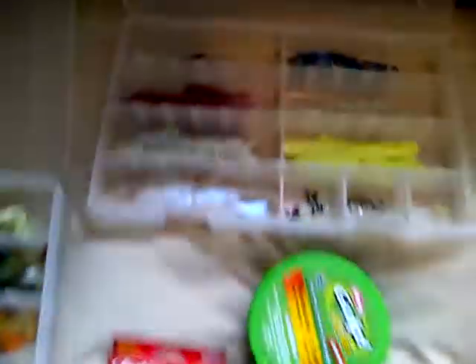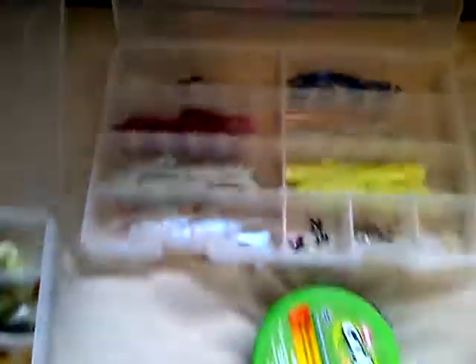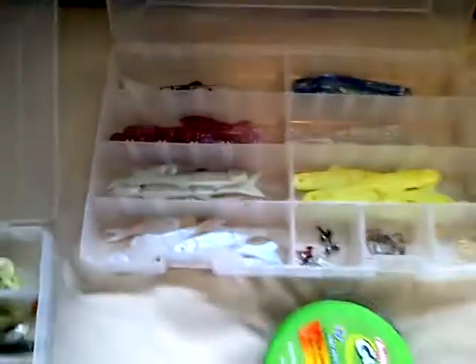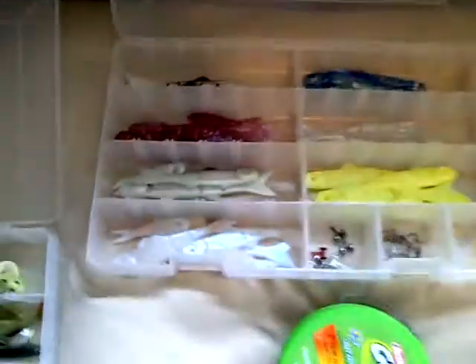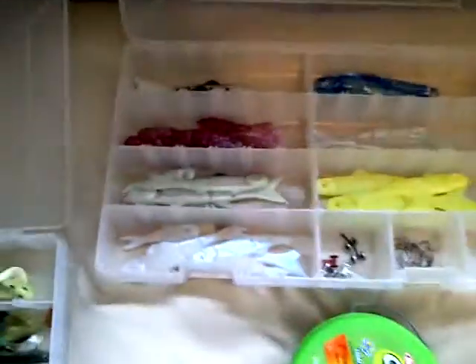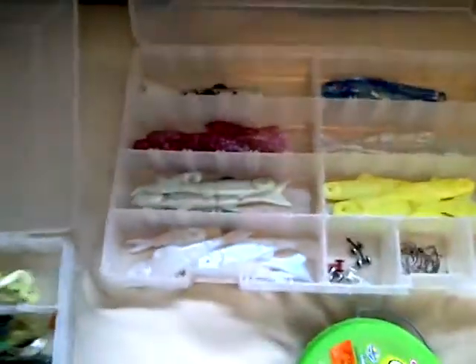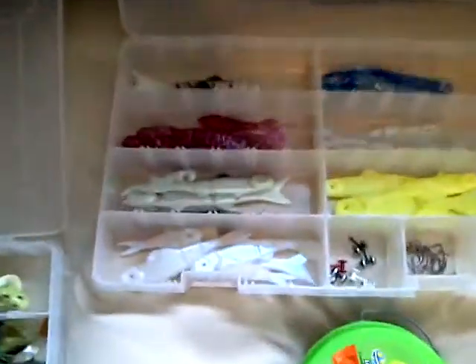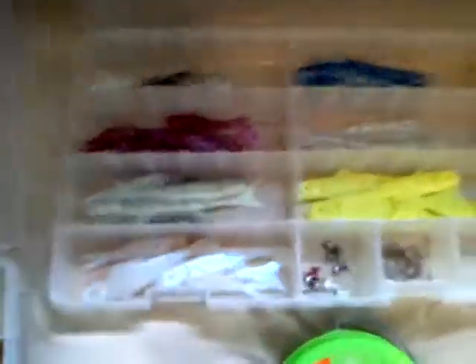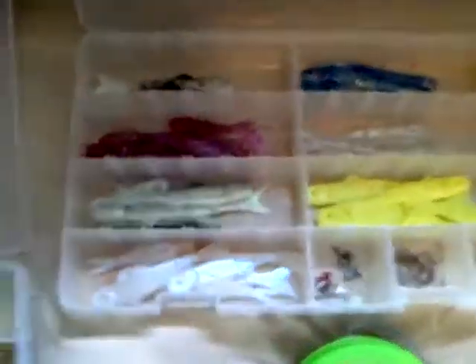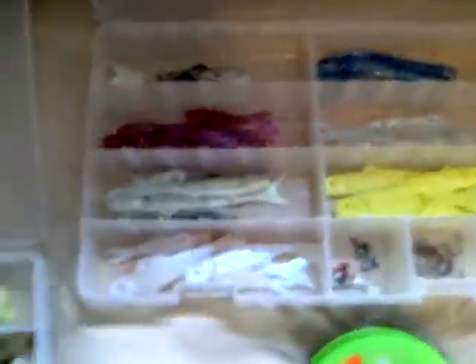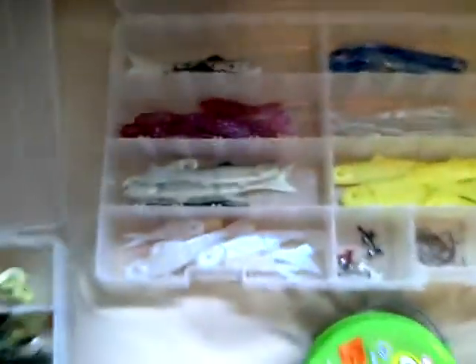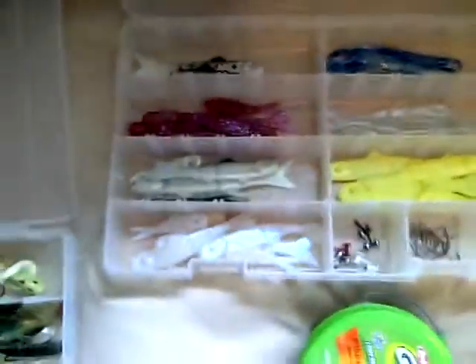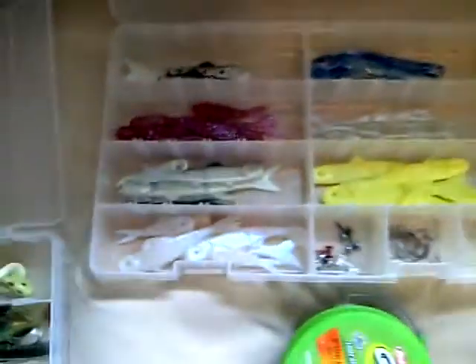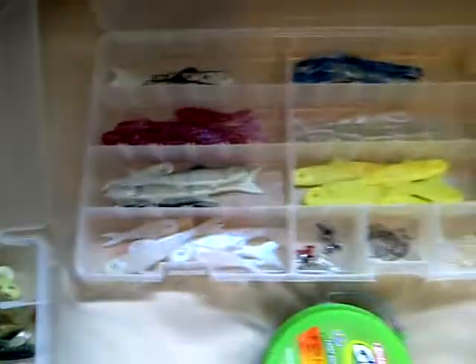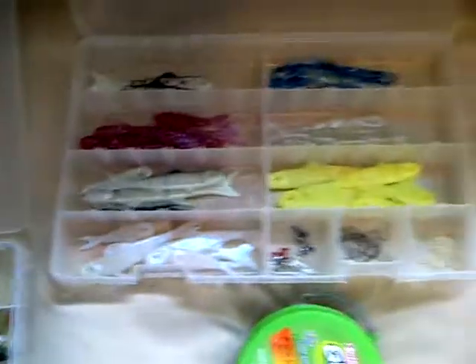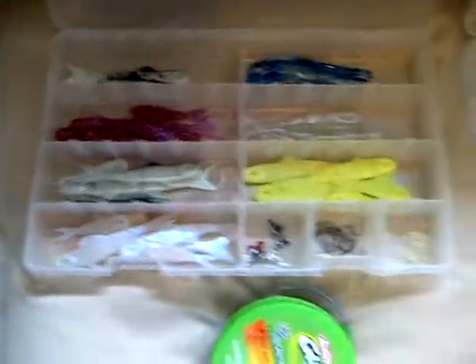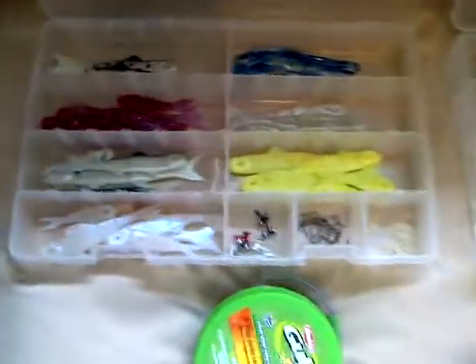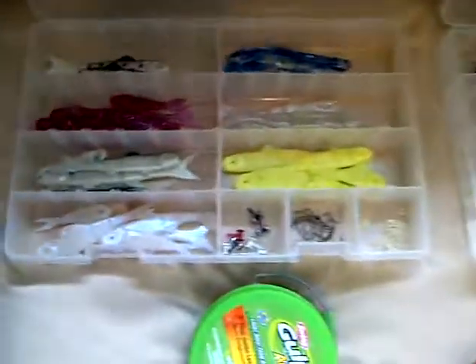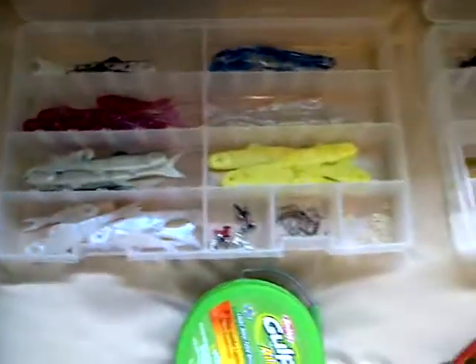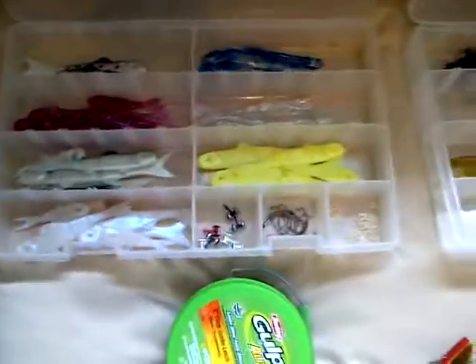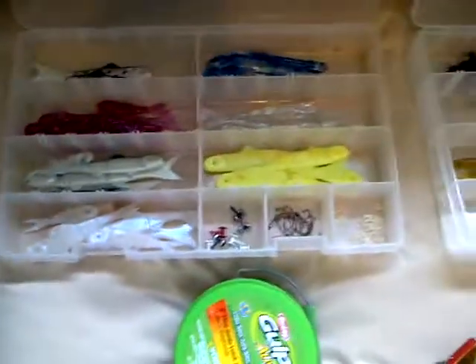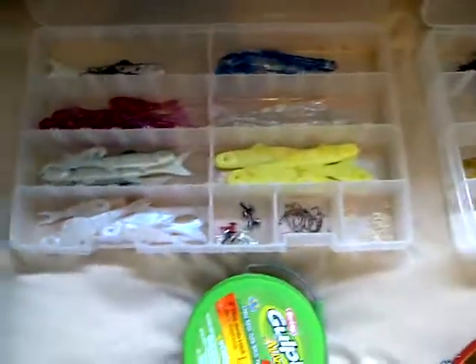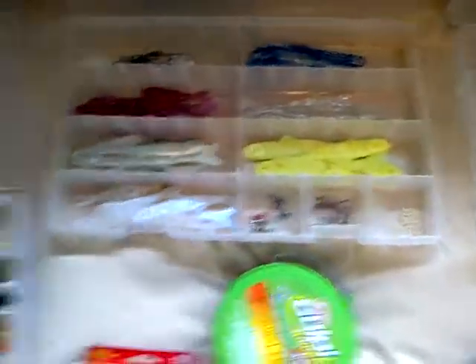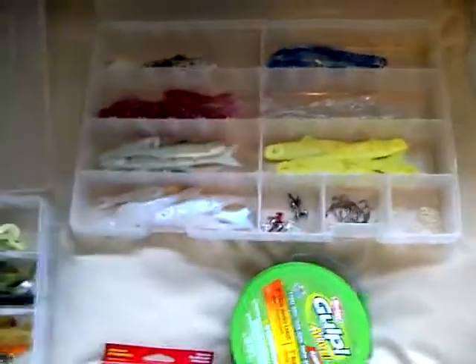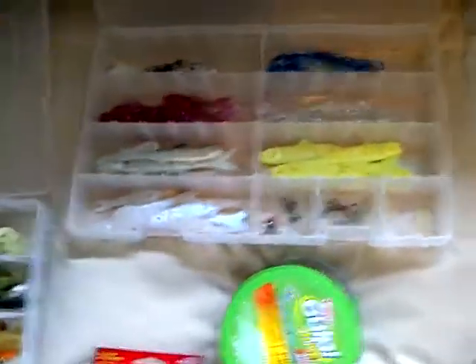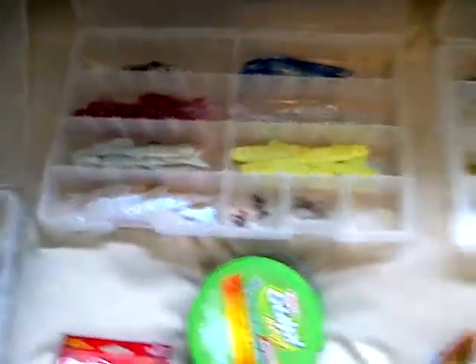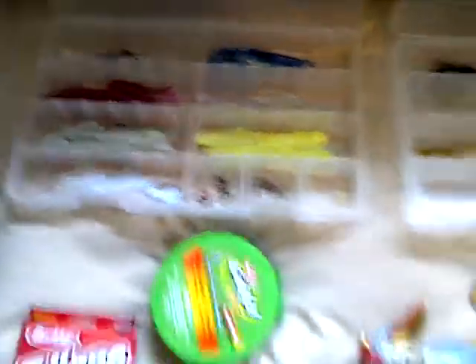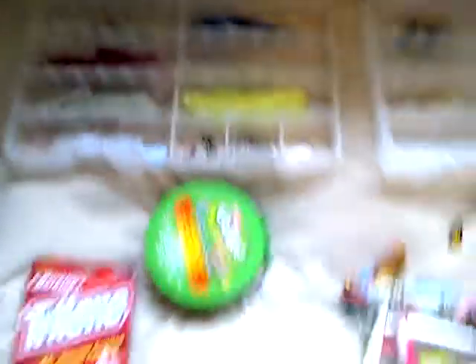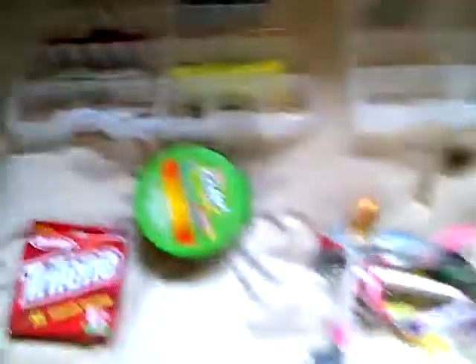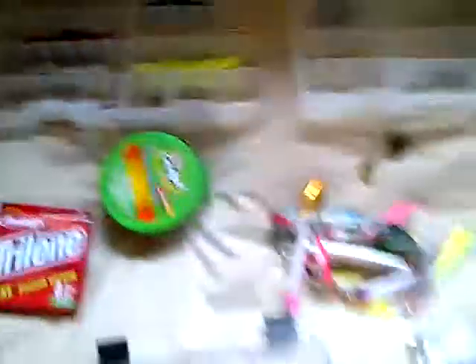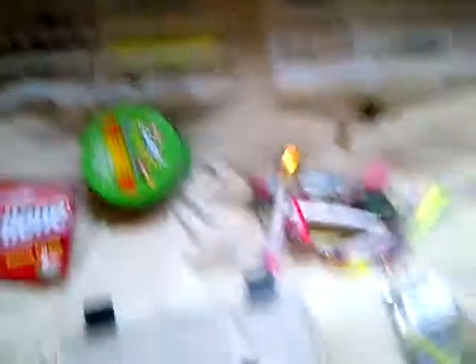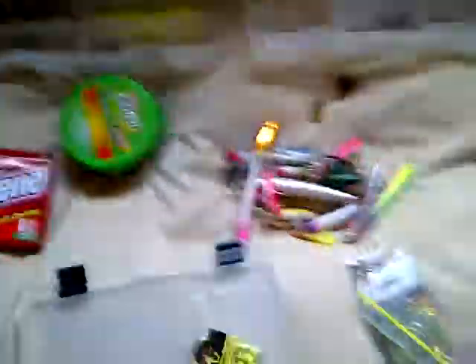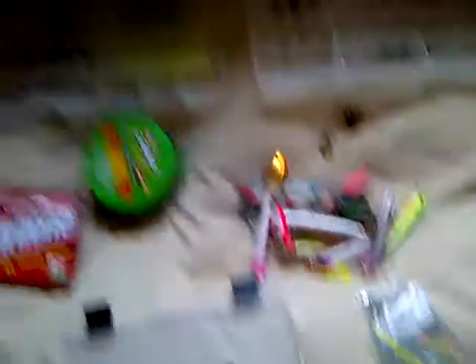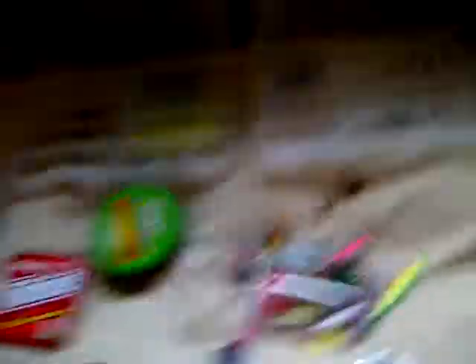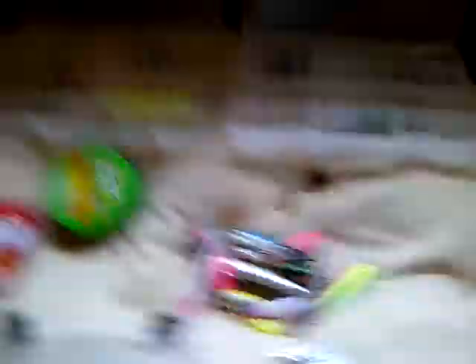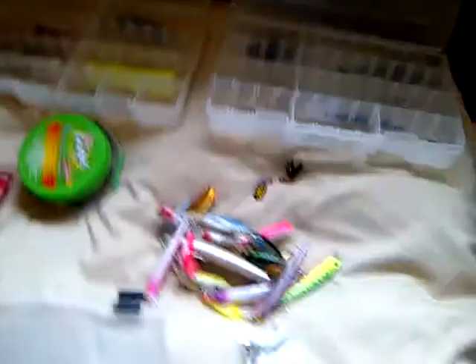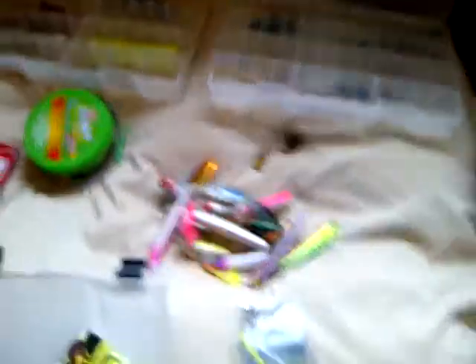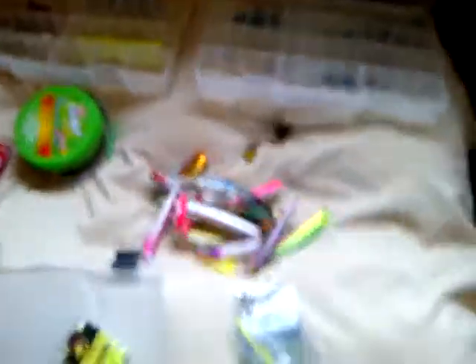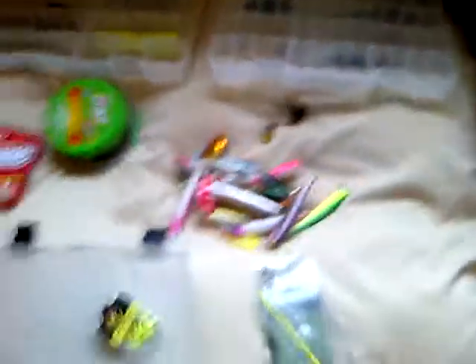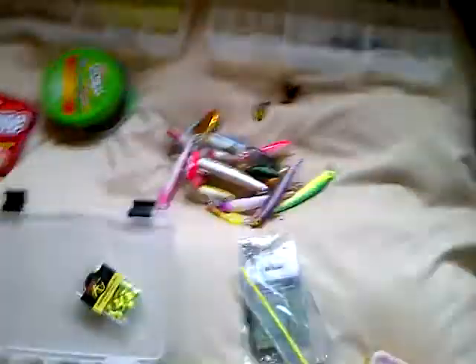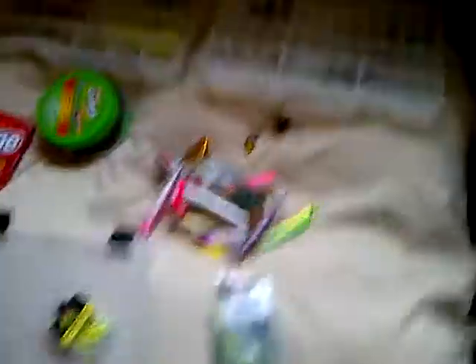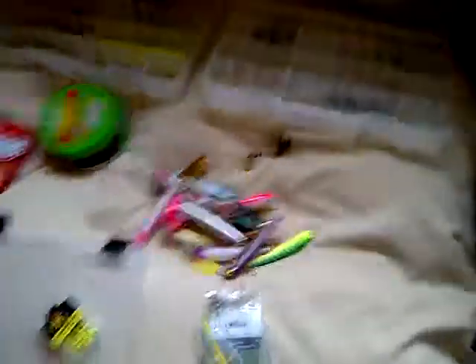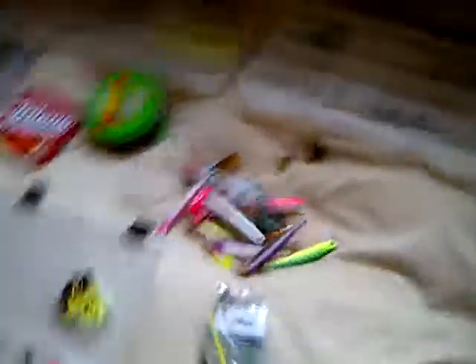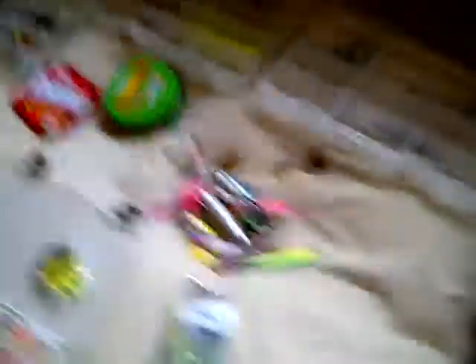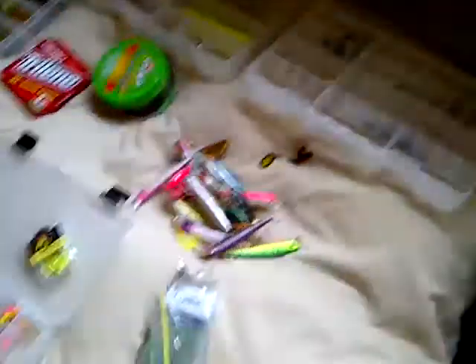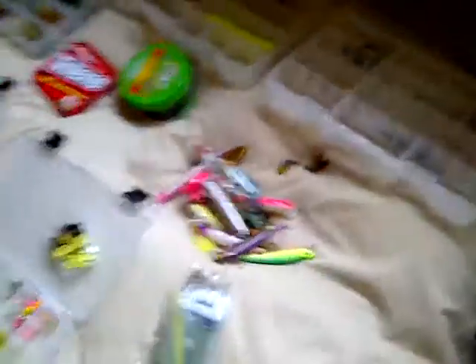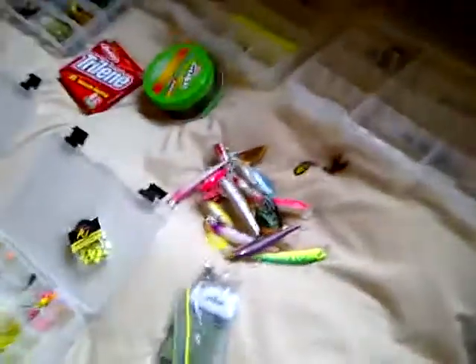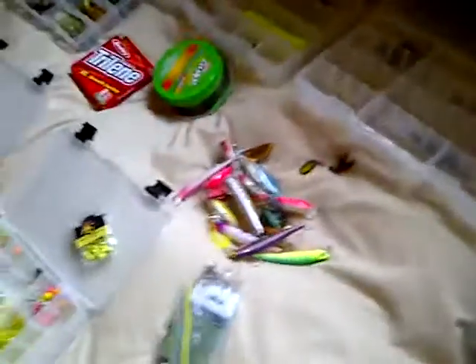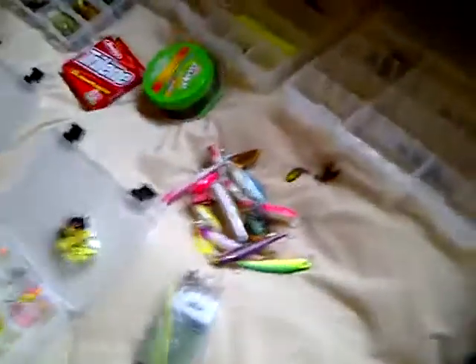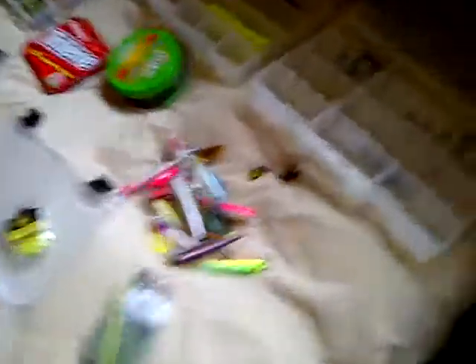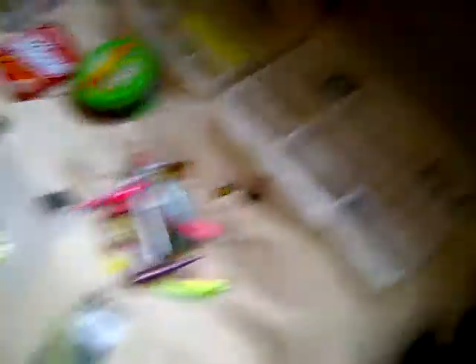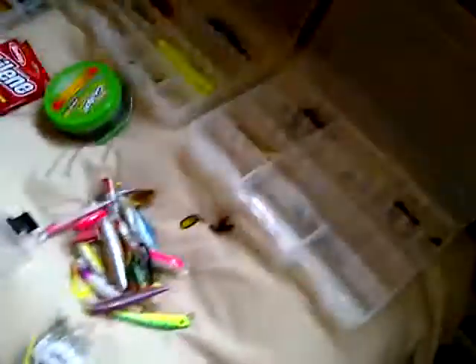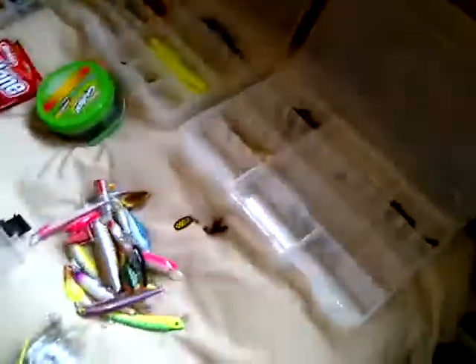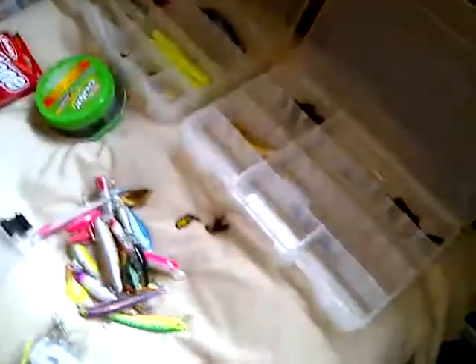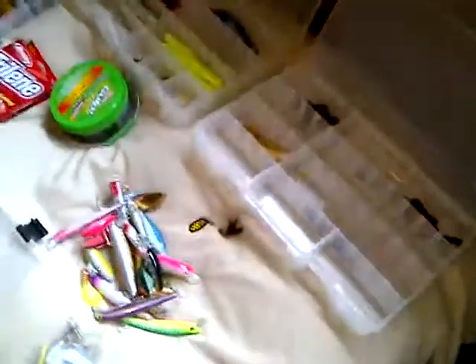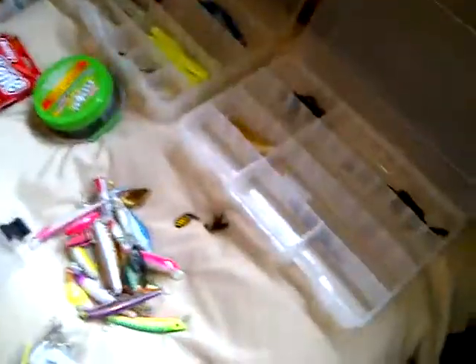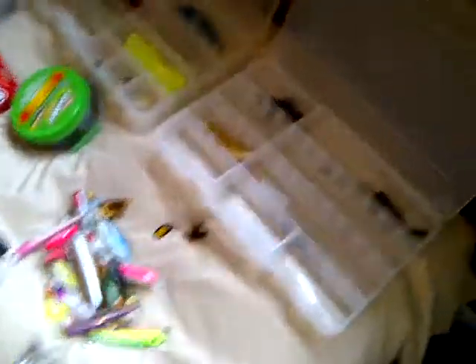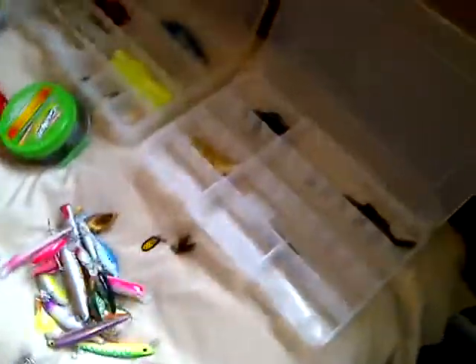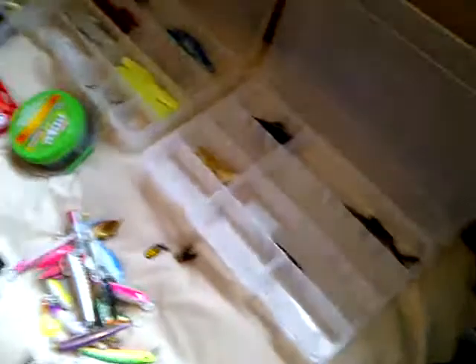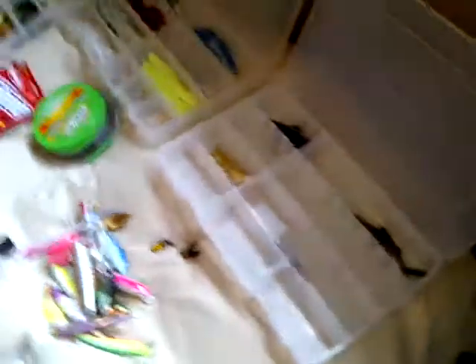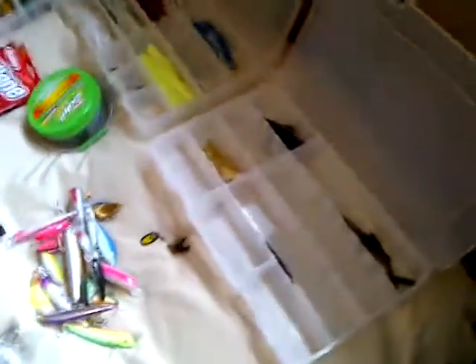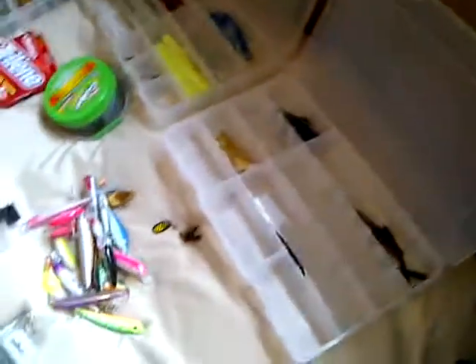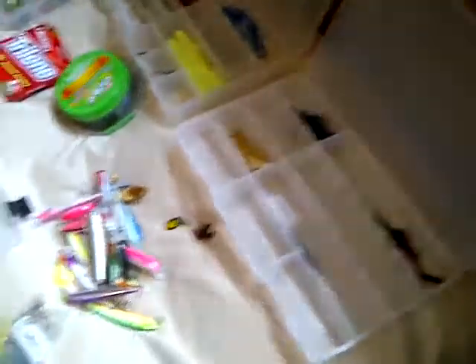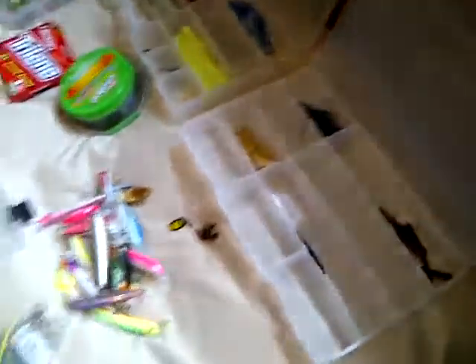These are banjo minnows. I've only used them once, and when I used them, I caught one bass, but it was only like a pound.